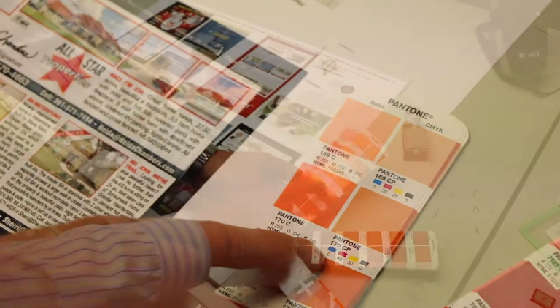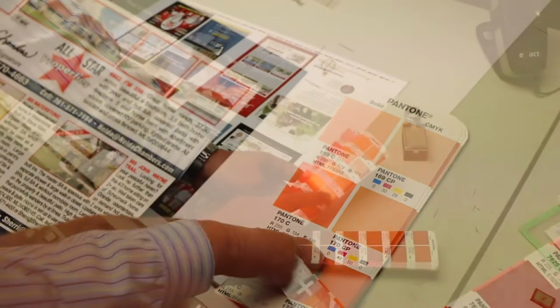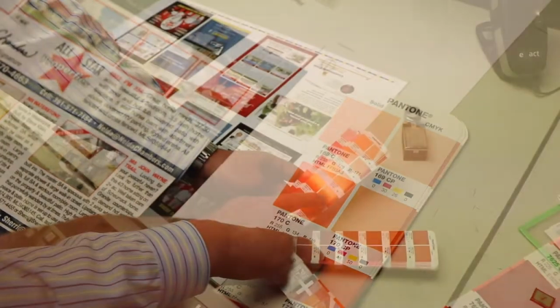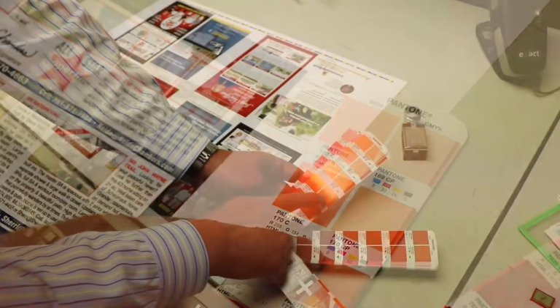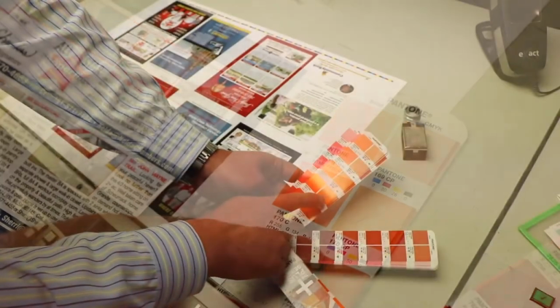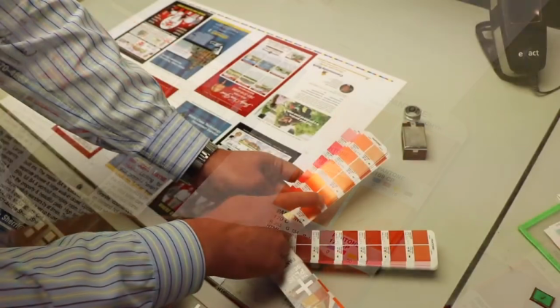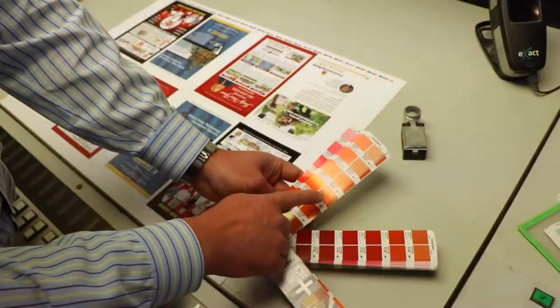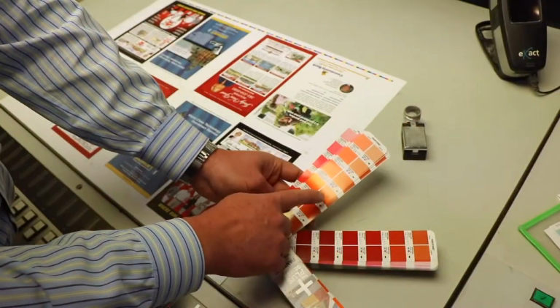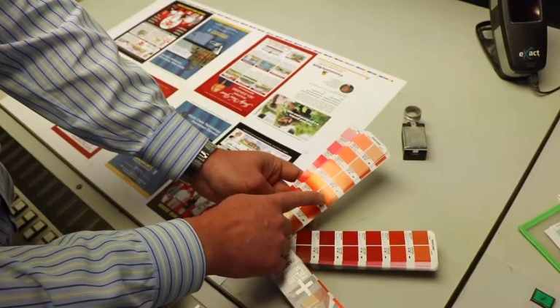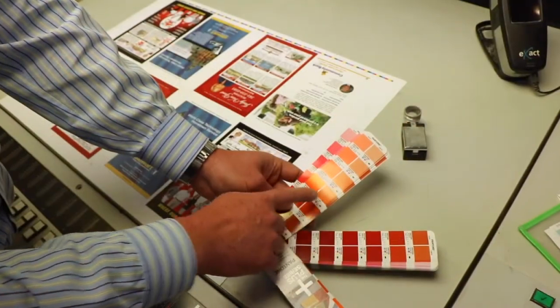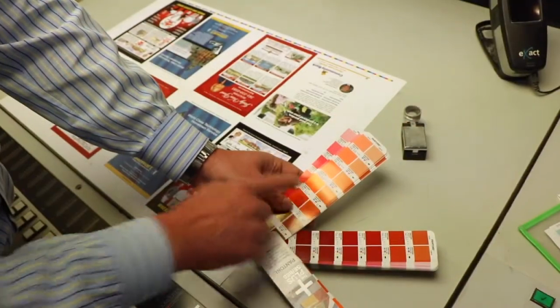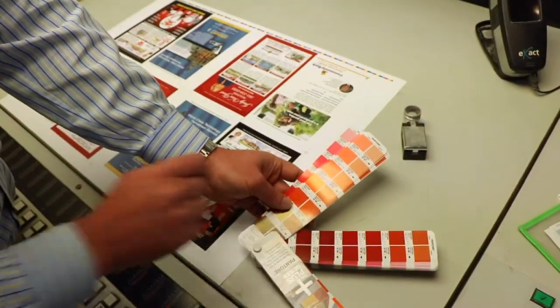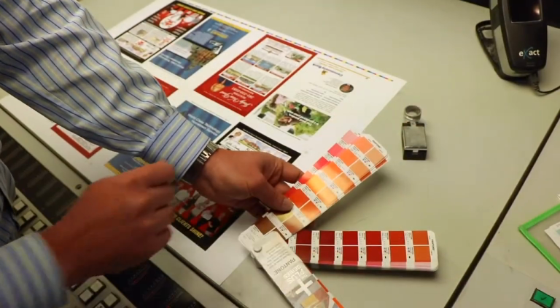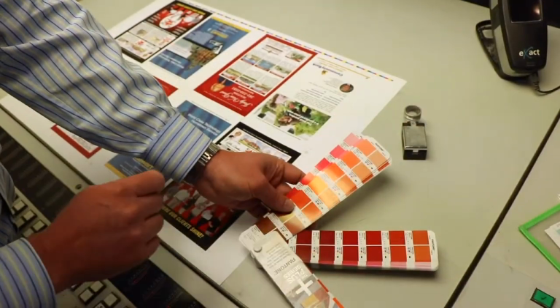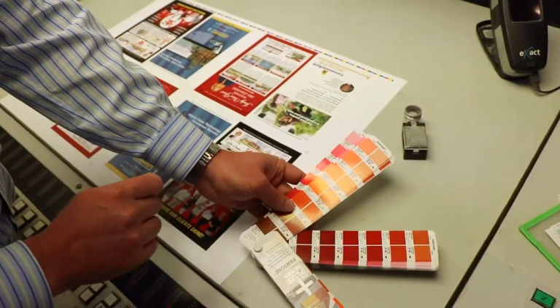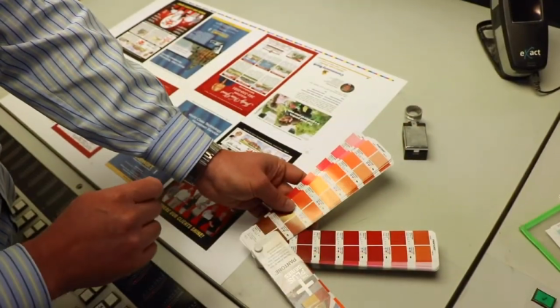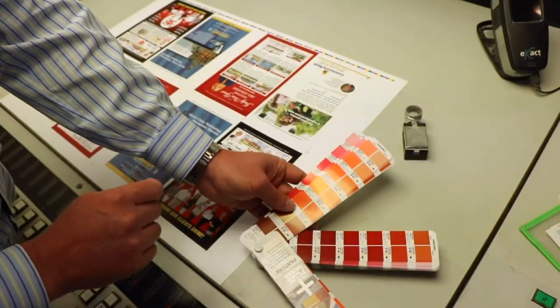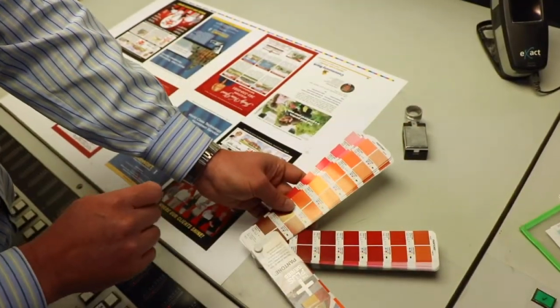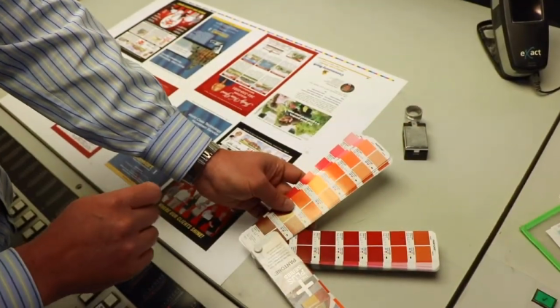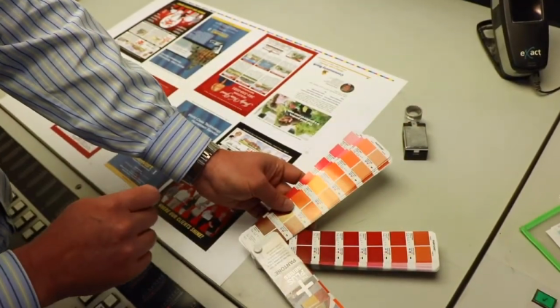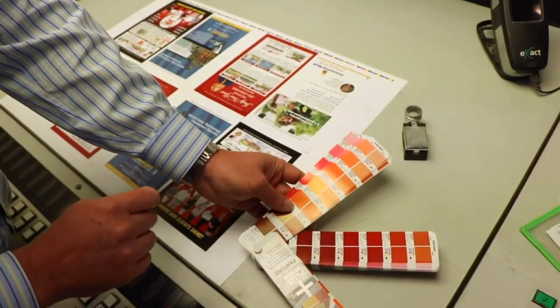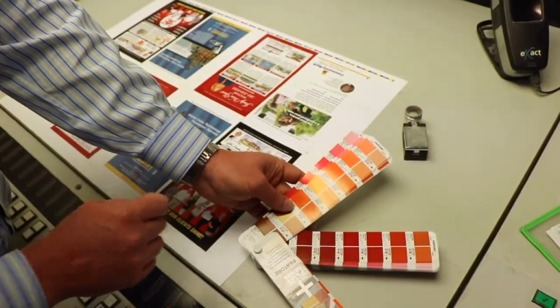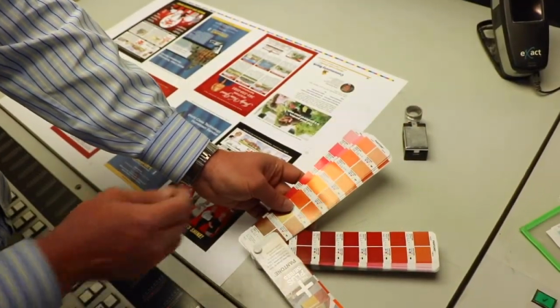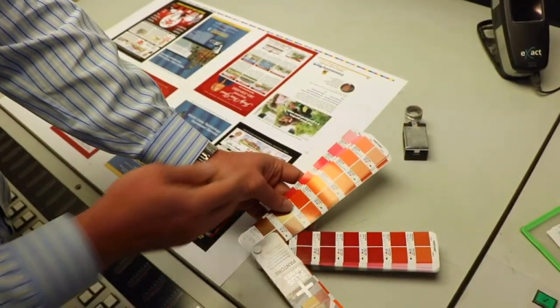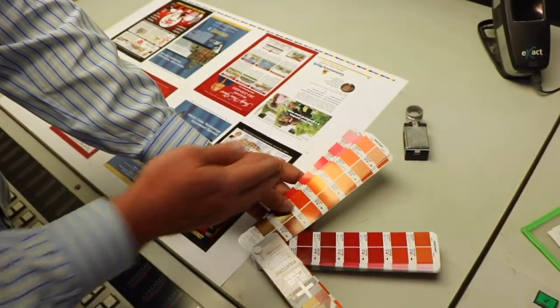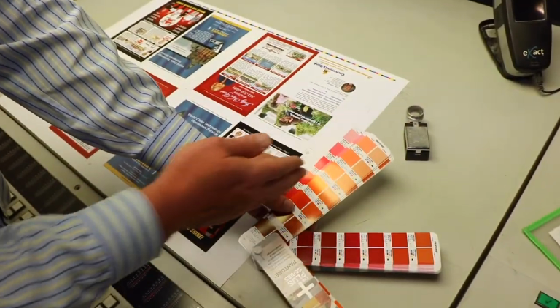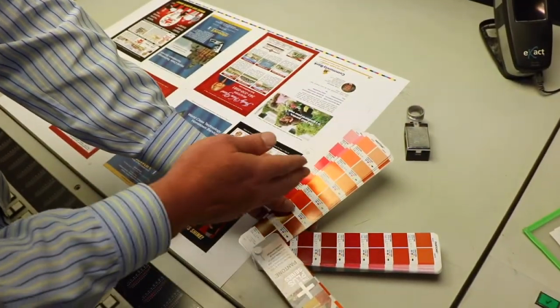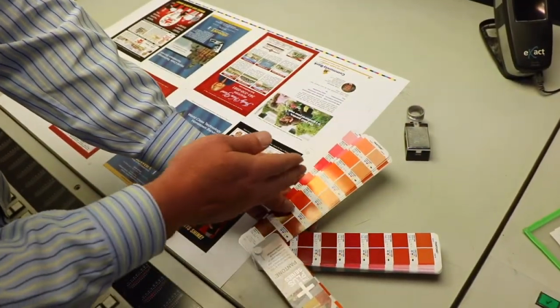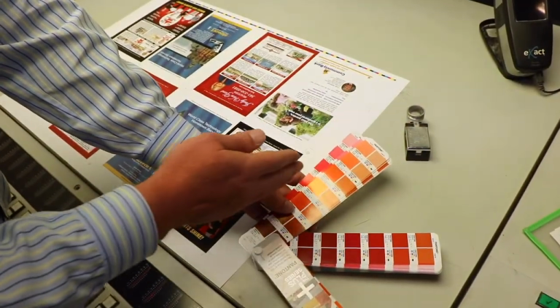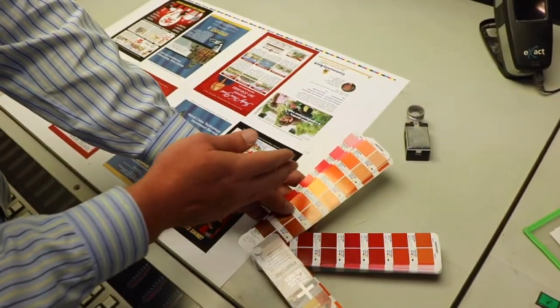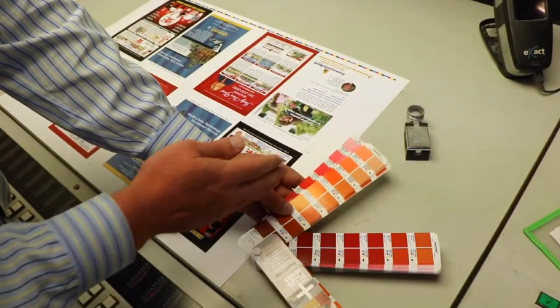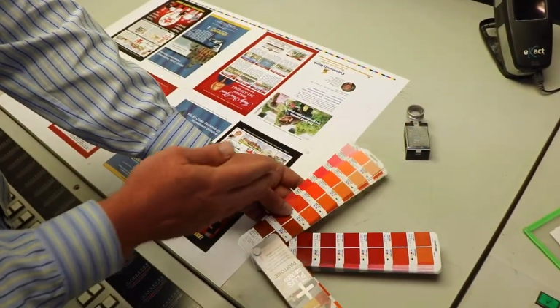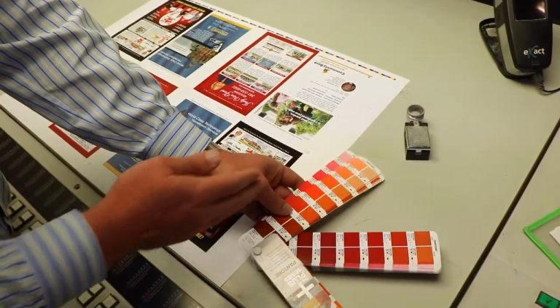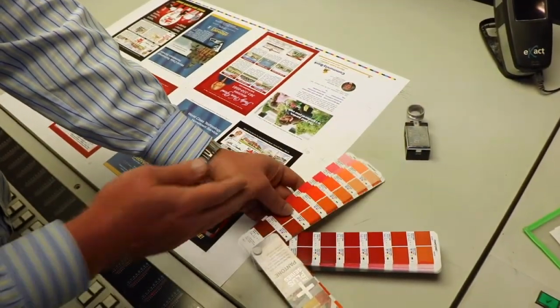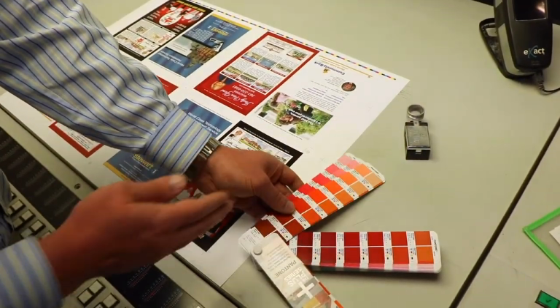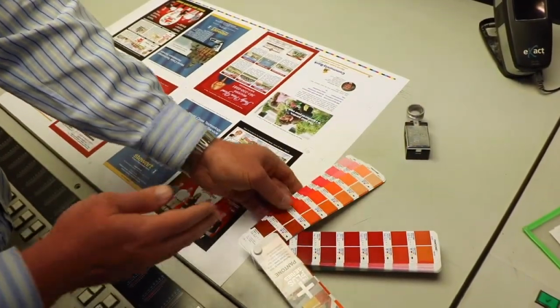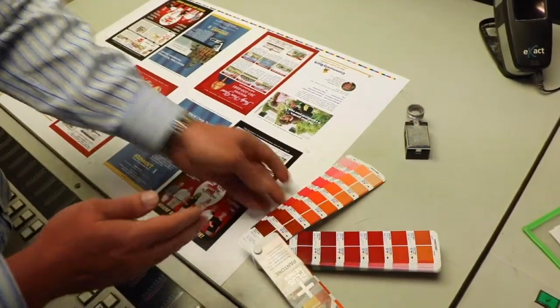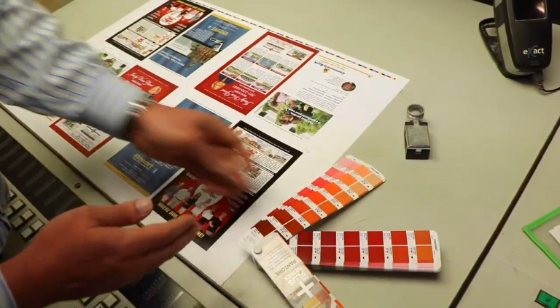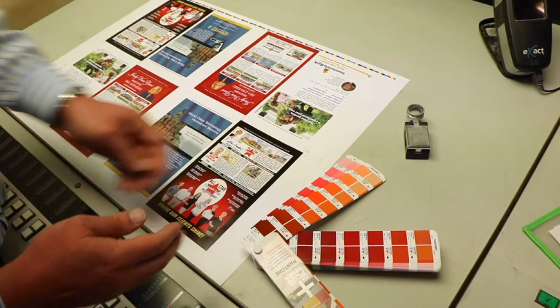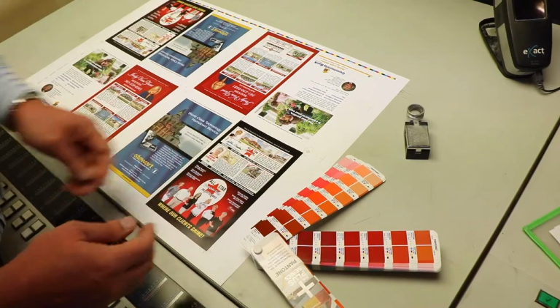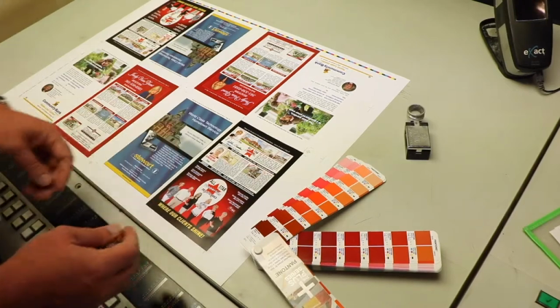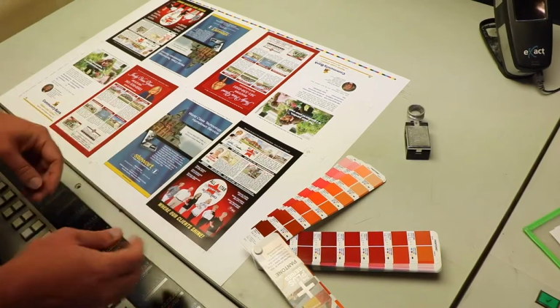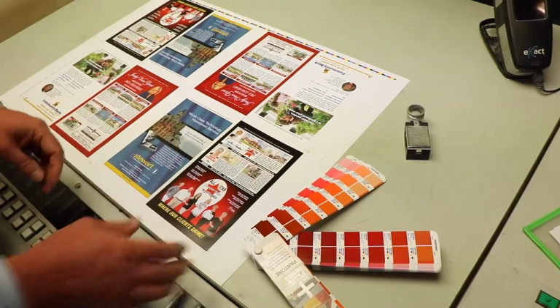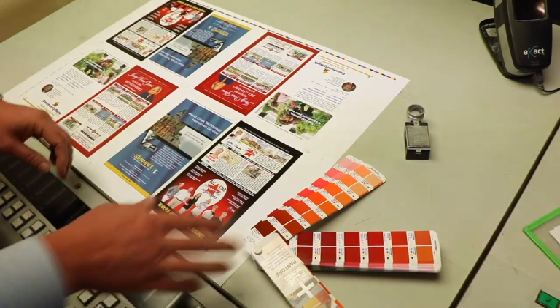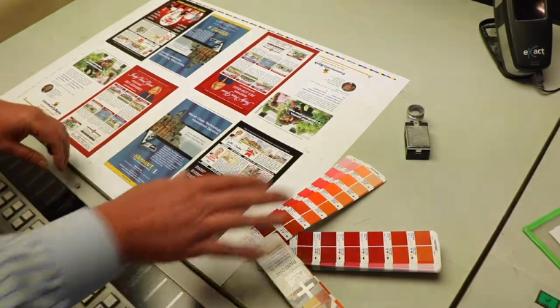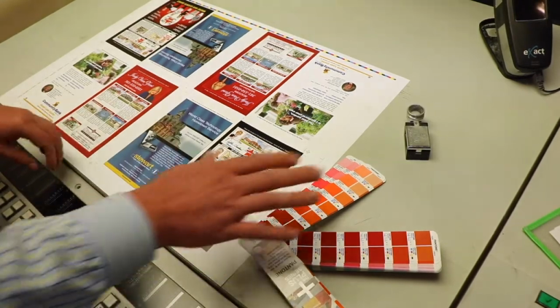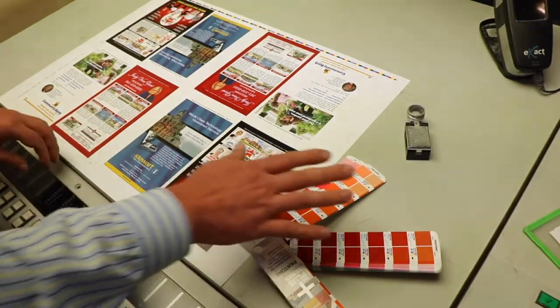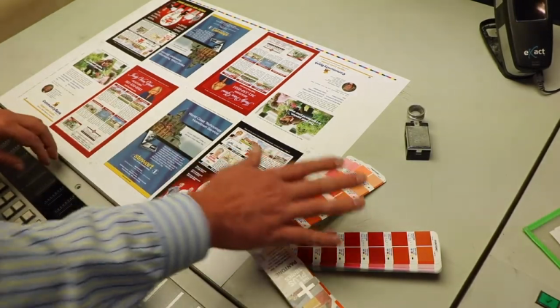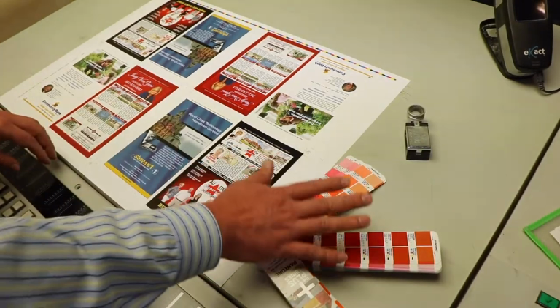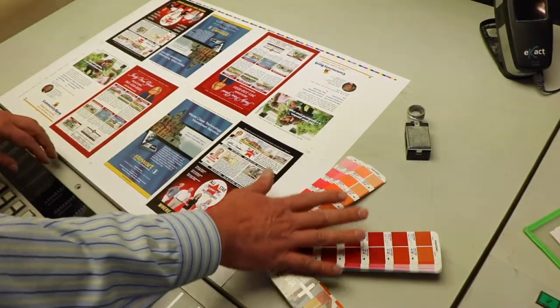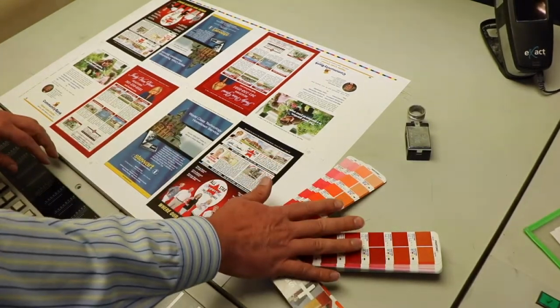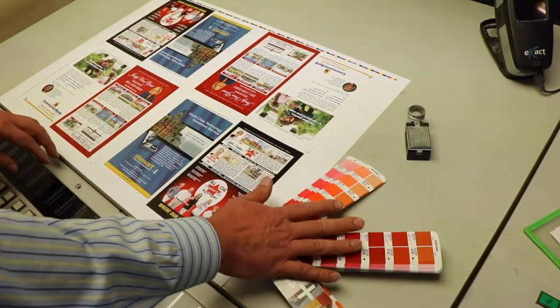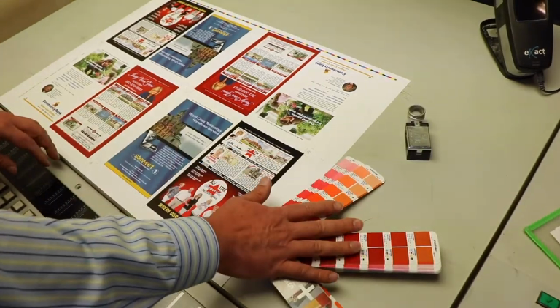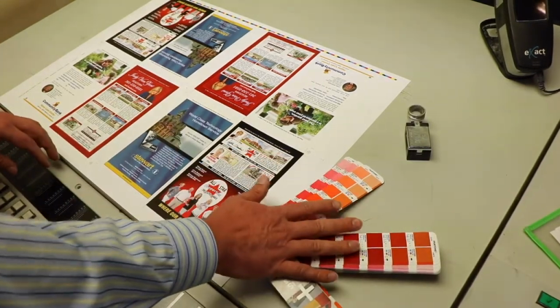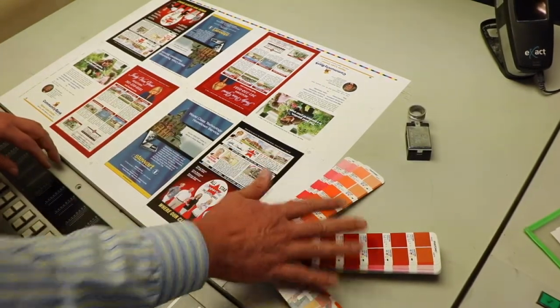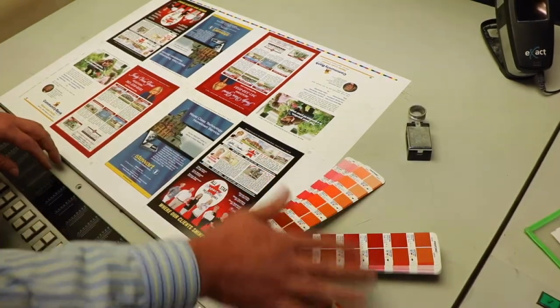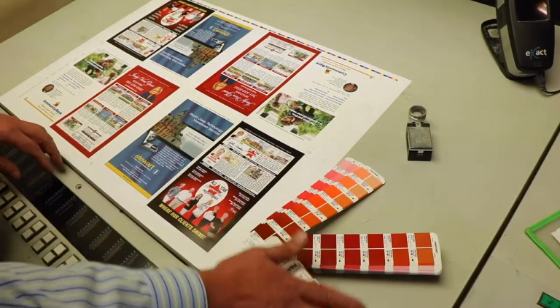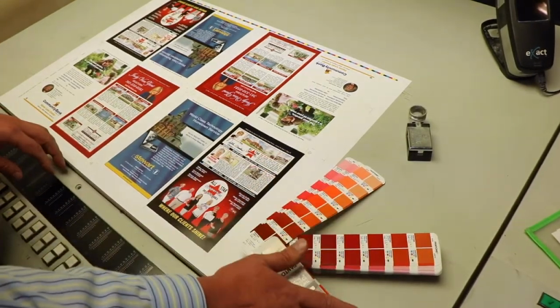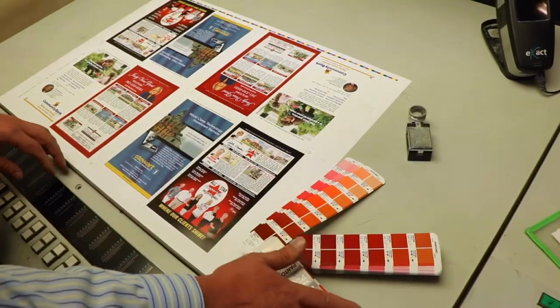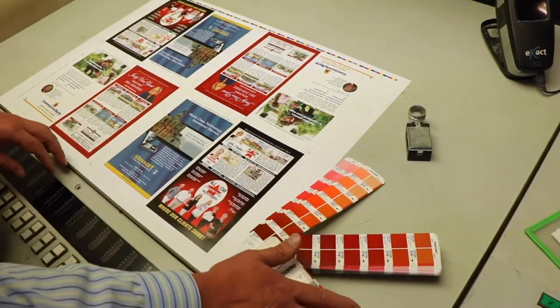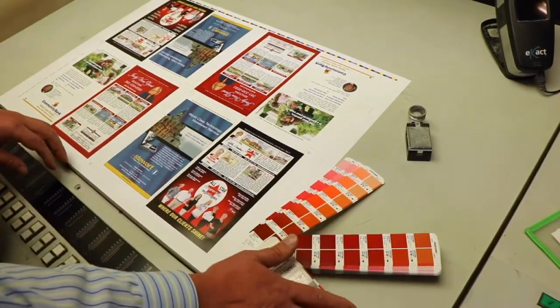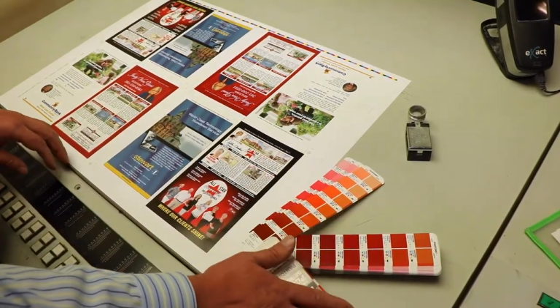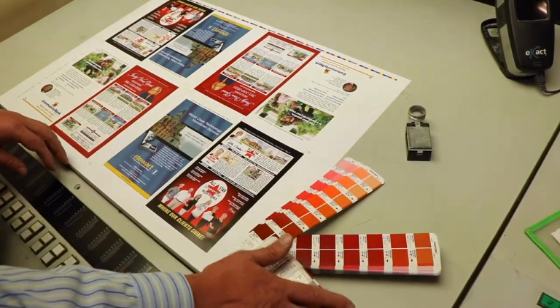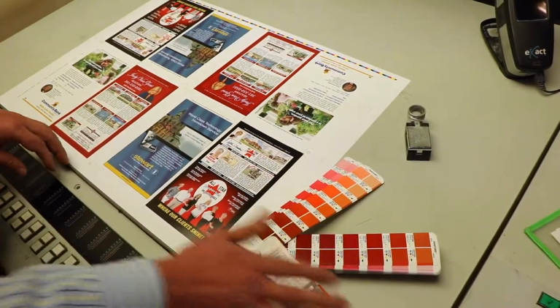In these cases, you might consider adding a spot color or a Pantone color to that process. To be able to look at this, you'd use a color bridge.